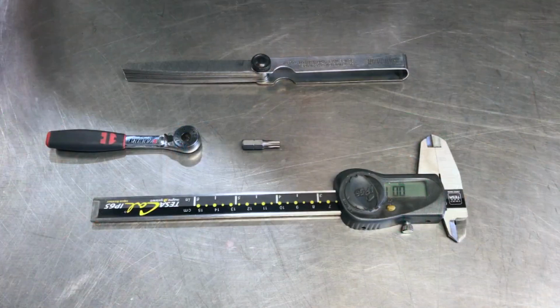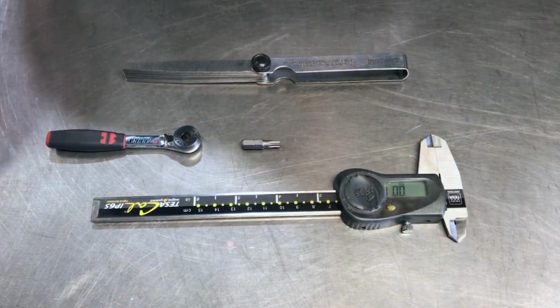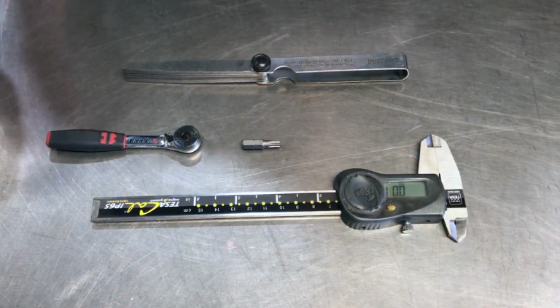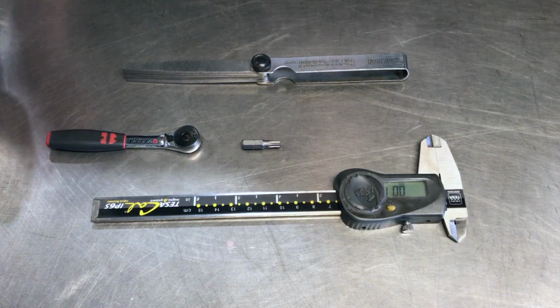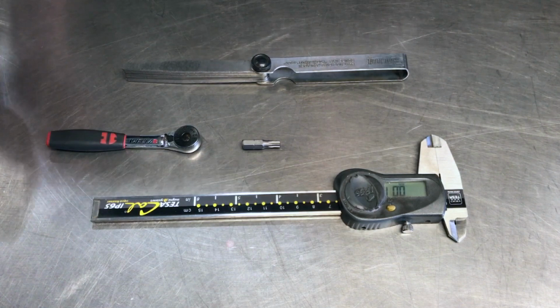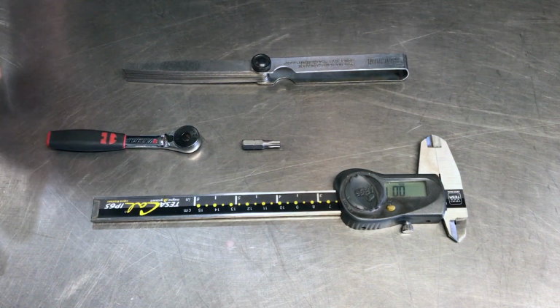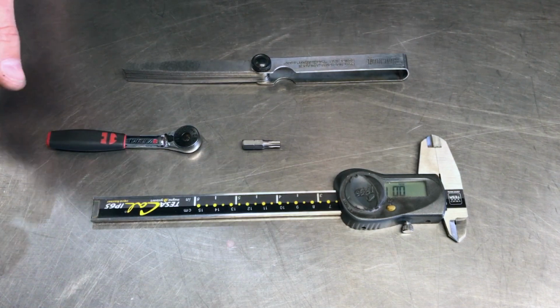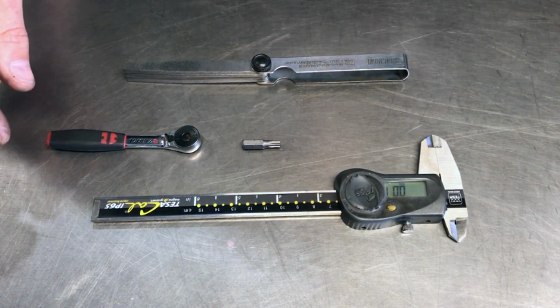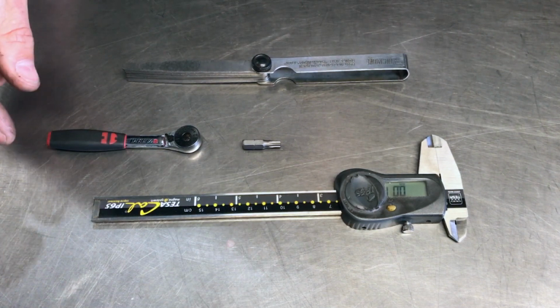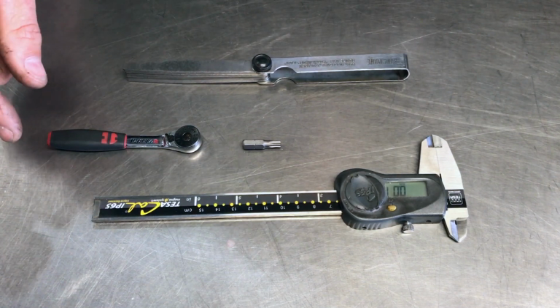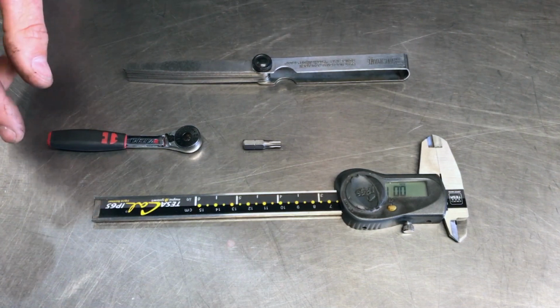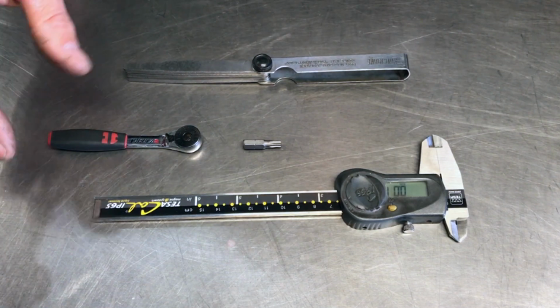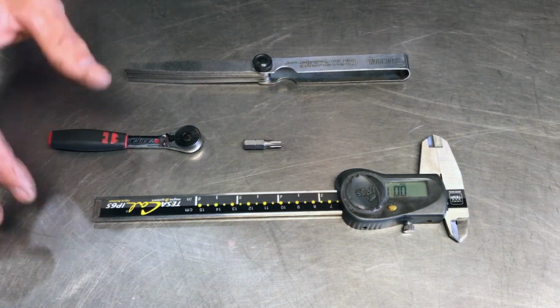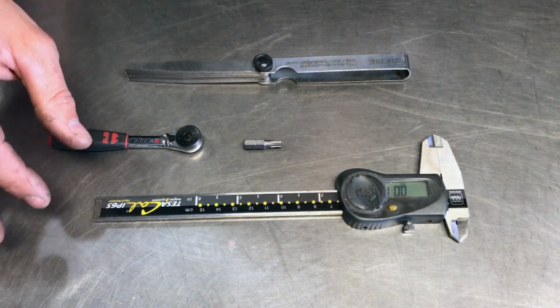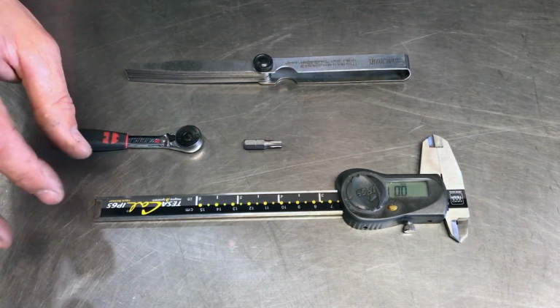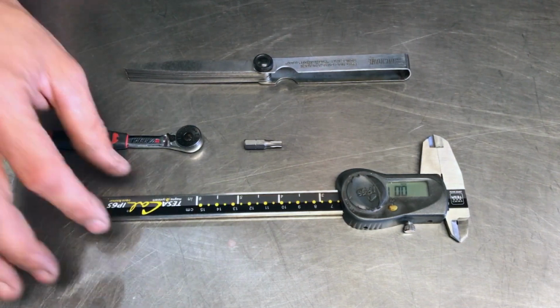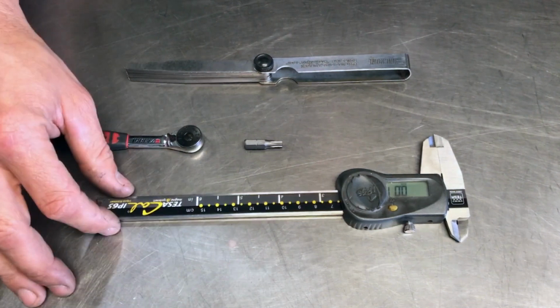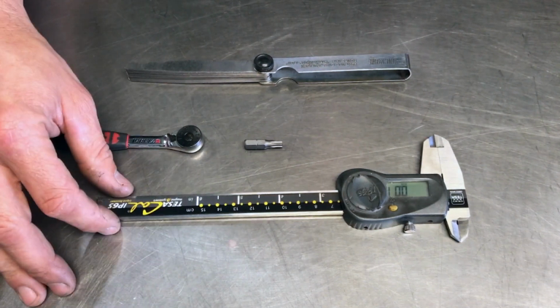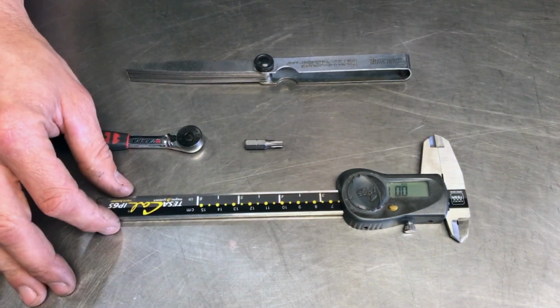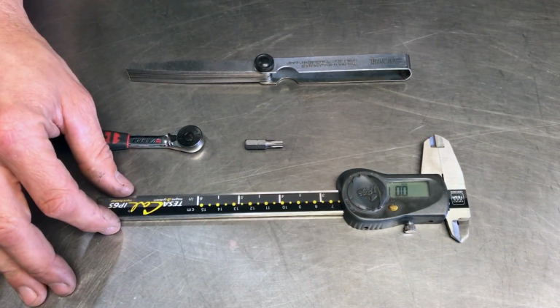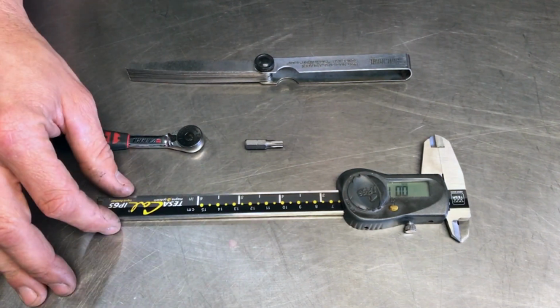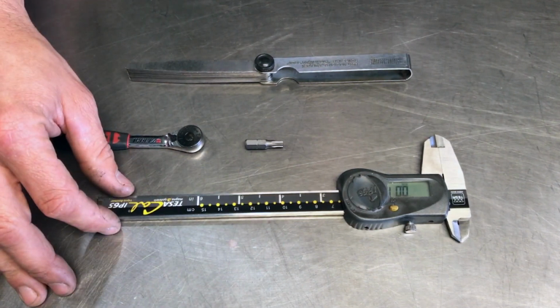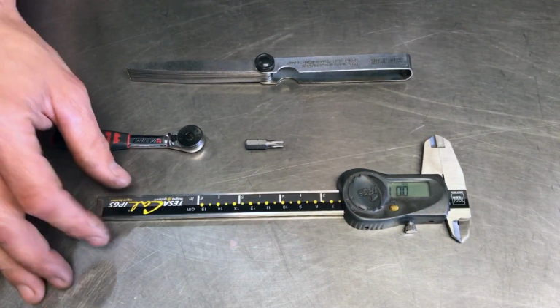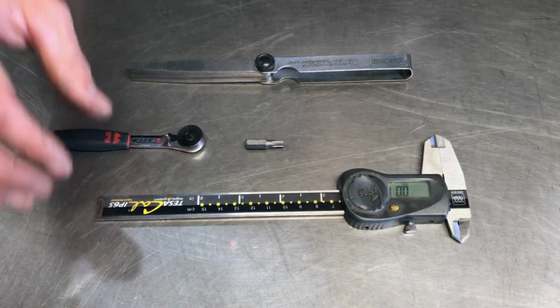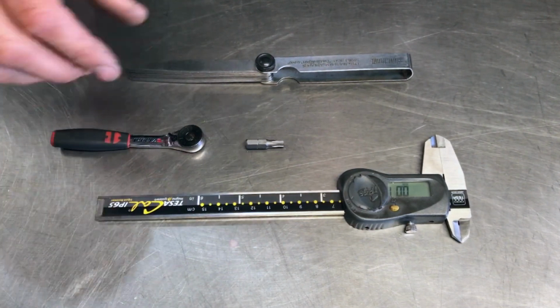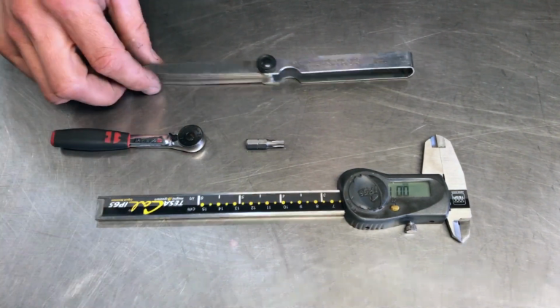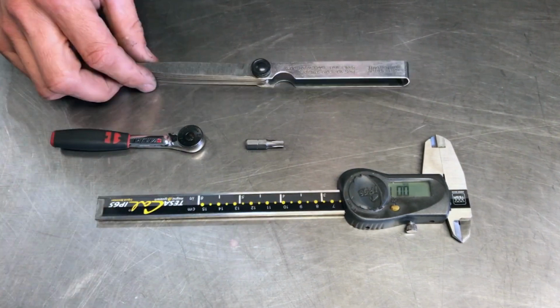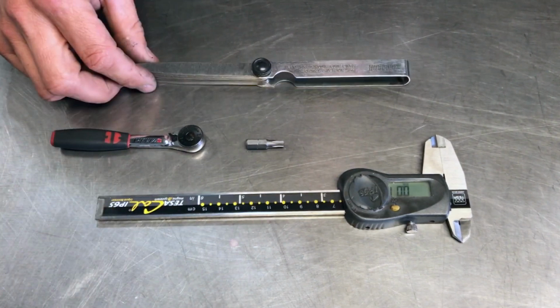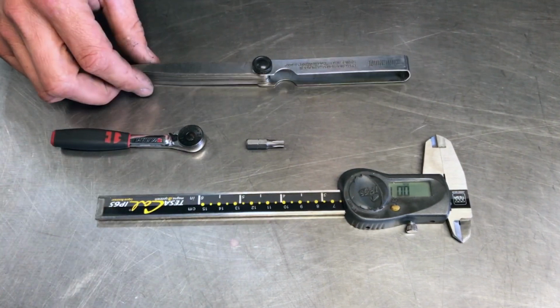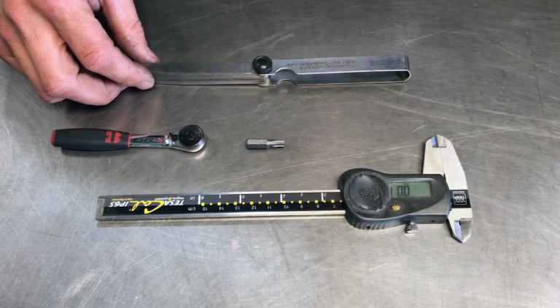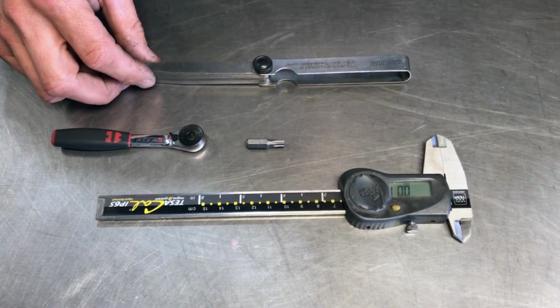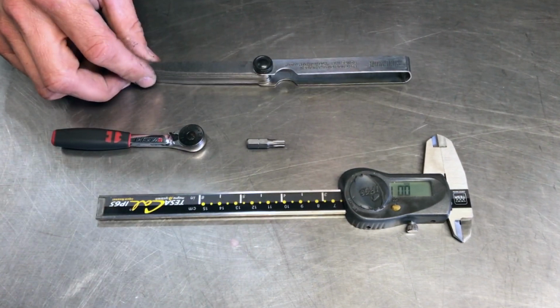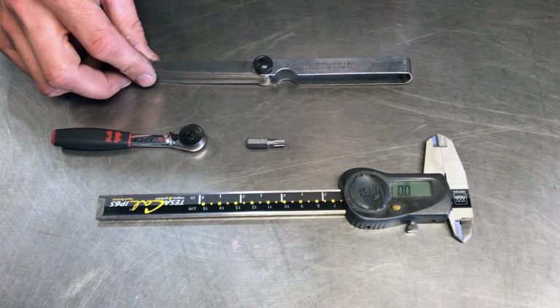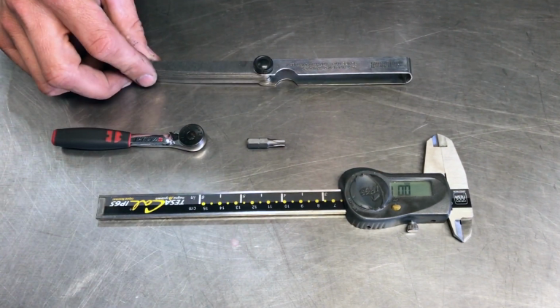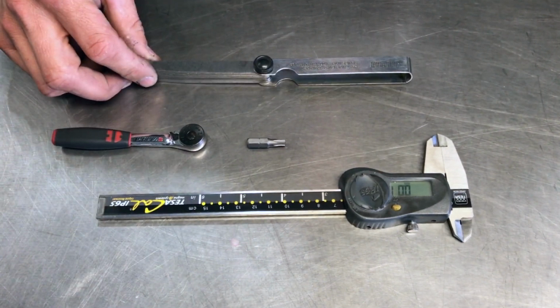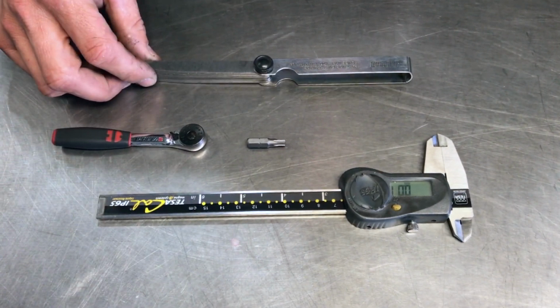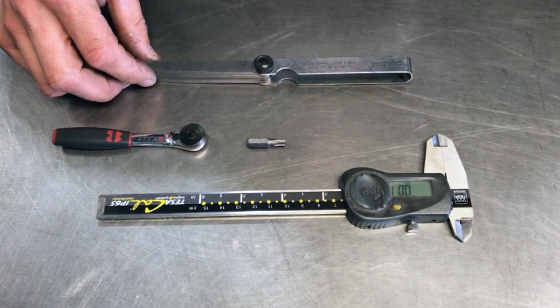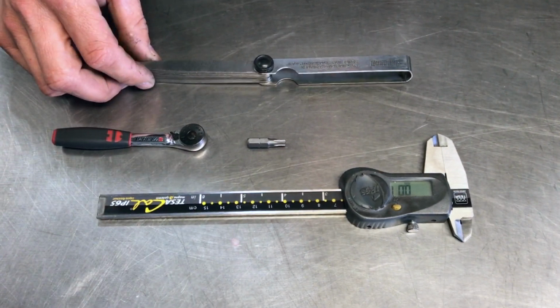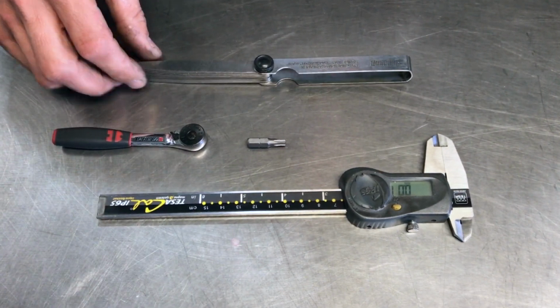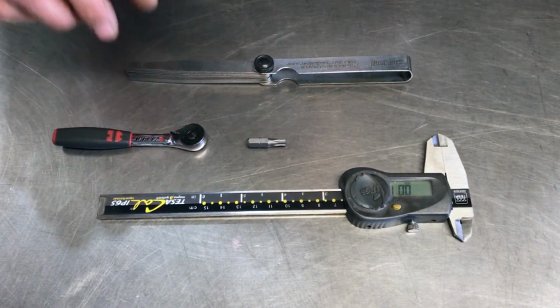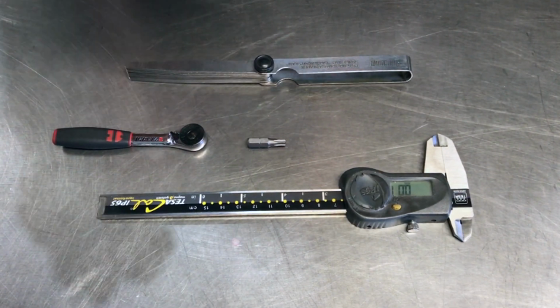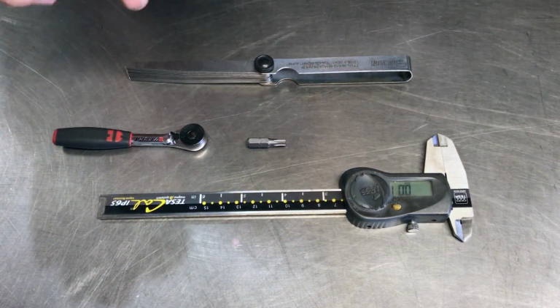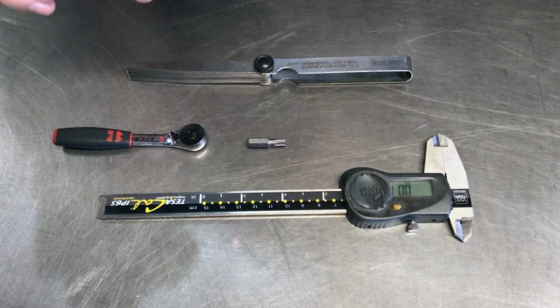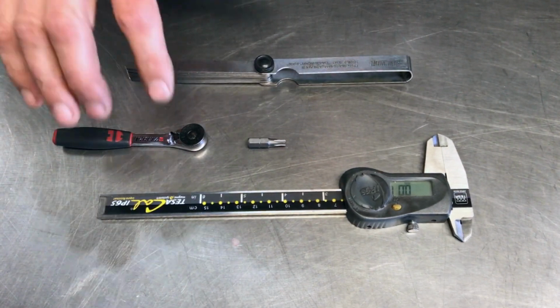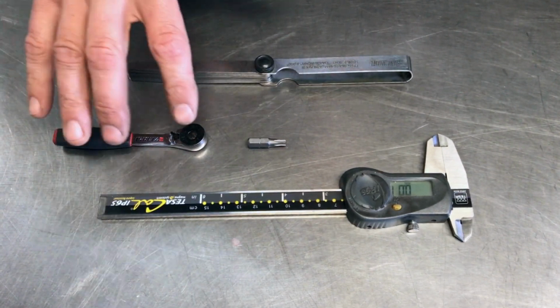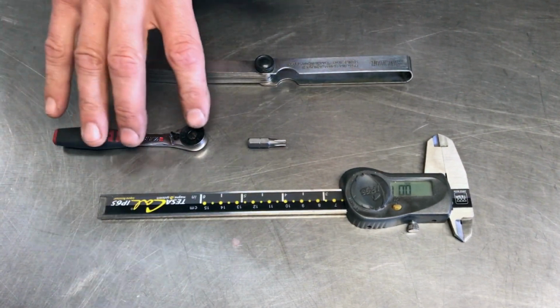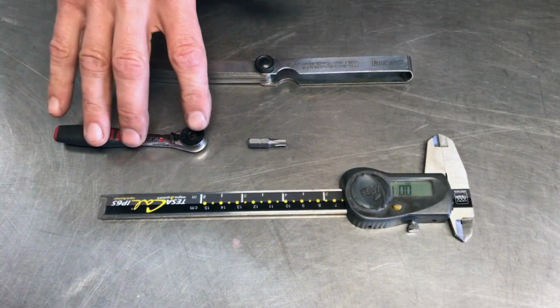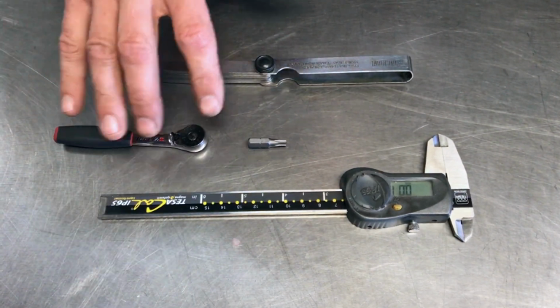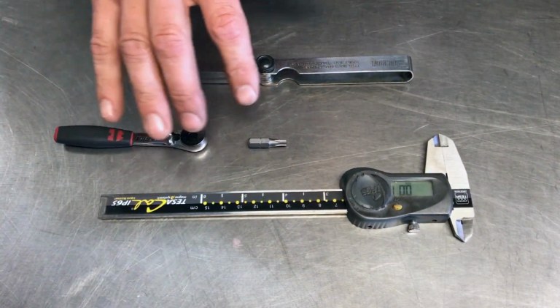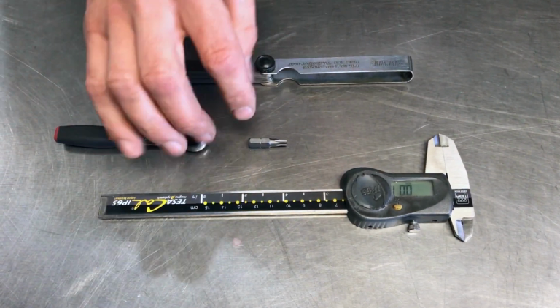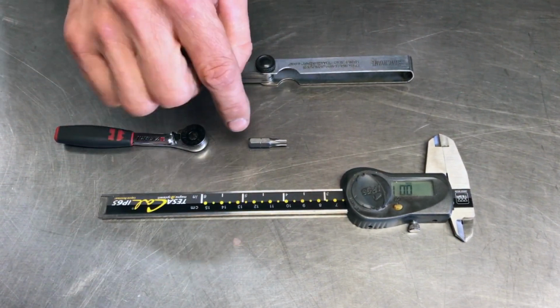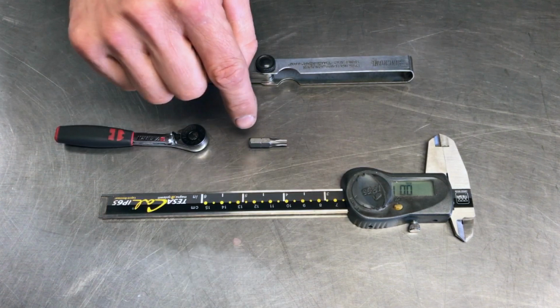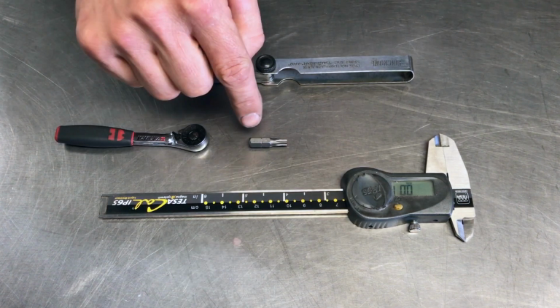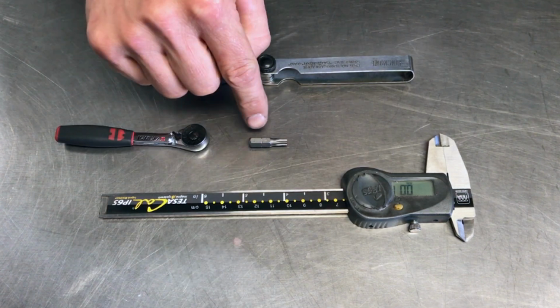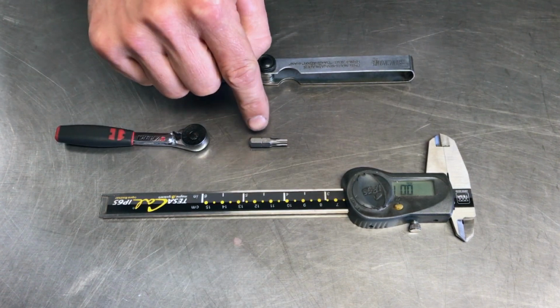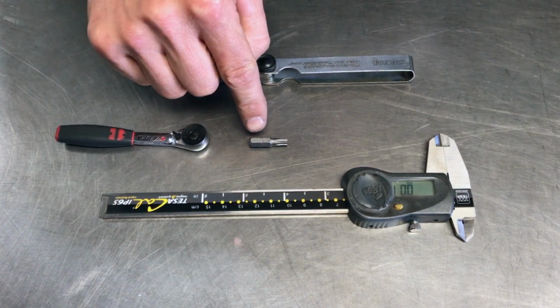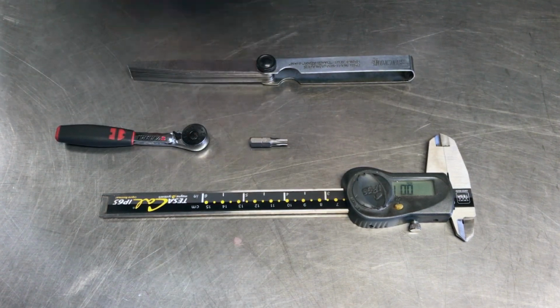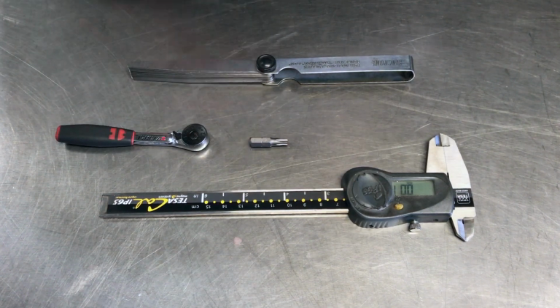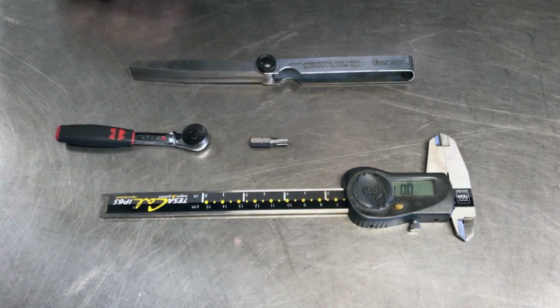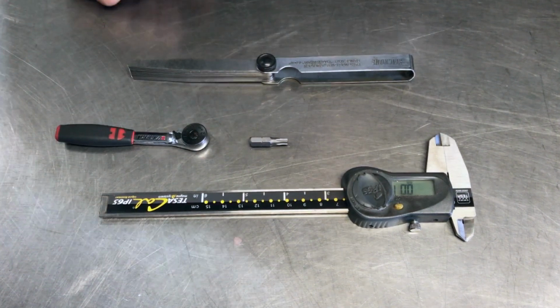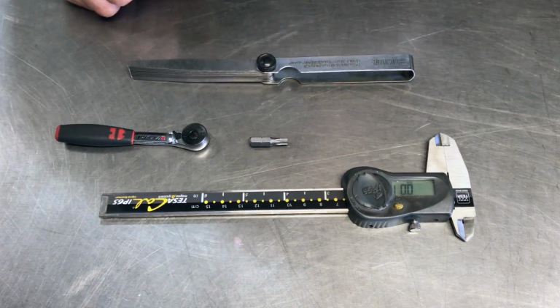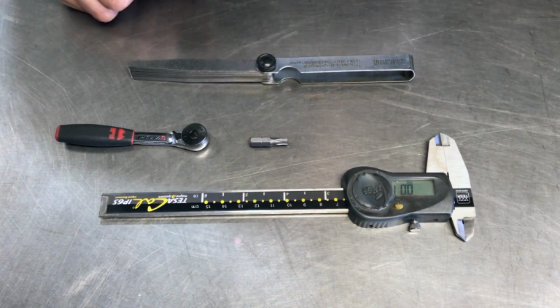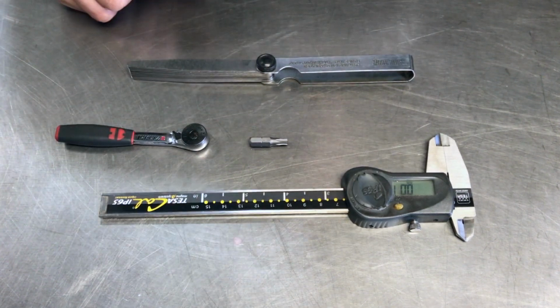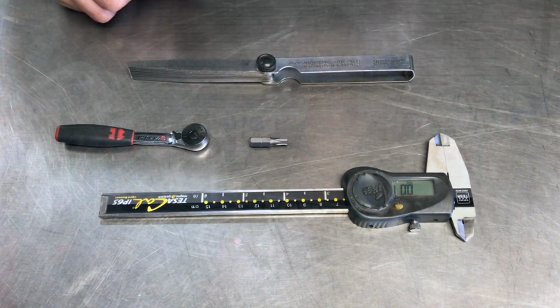Some of the tools required for this job is a set of verniers, some feeler gauges, and a T27 tool.